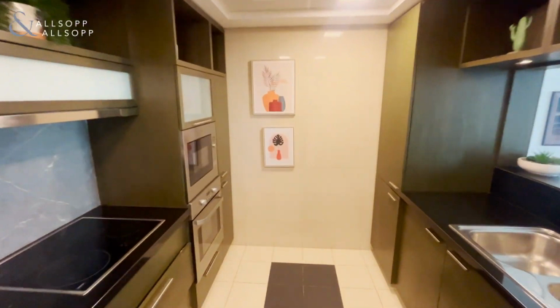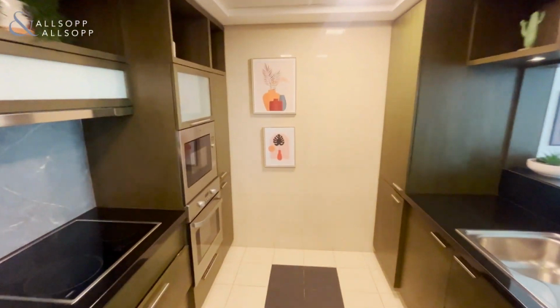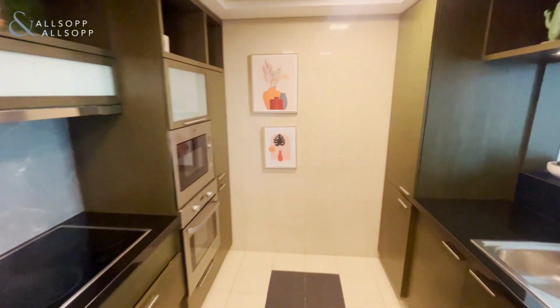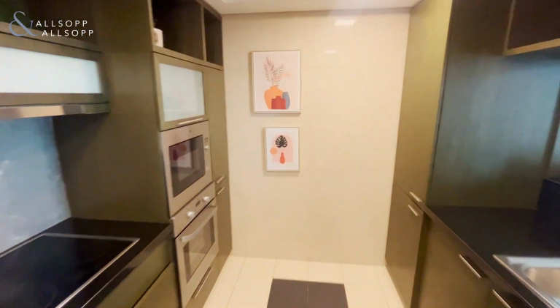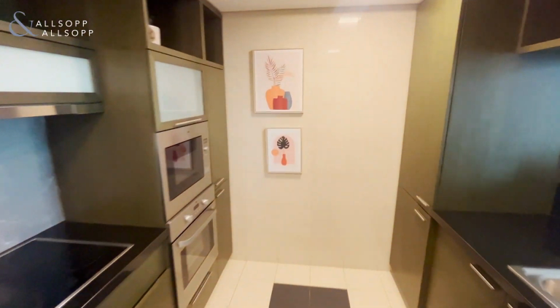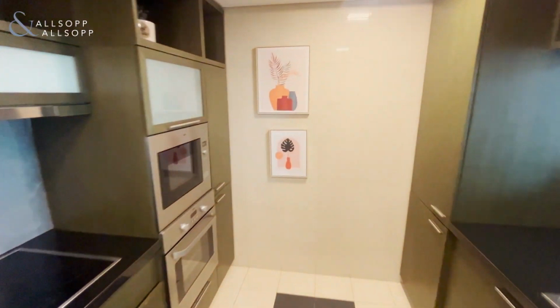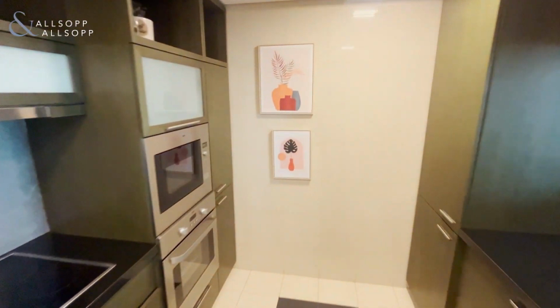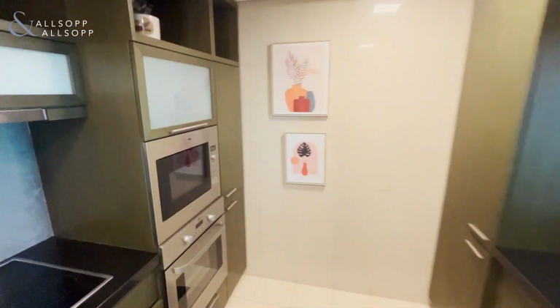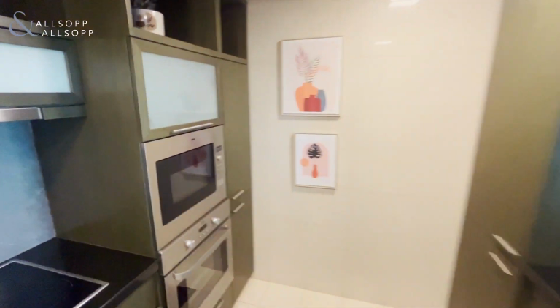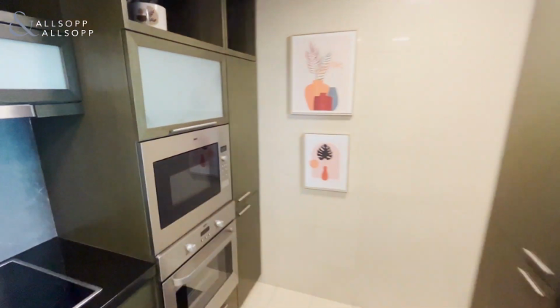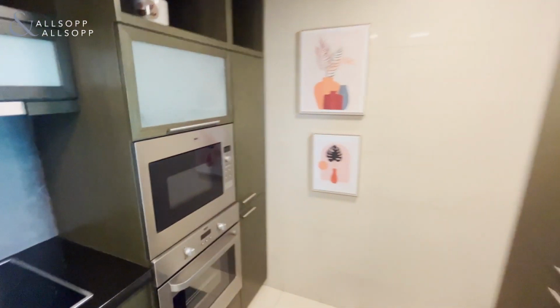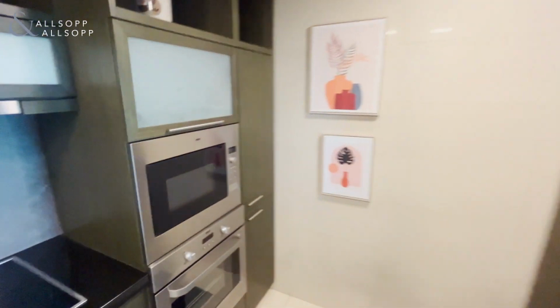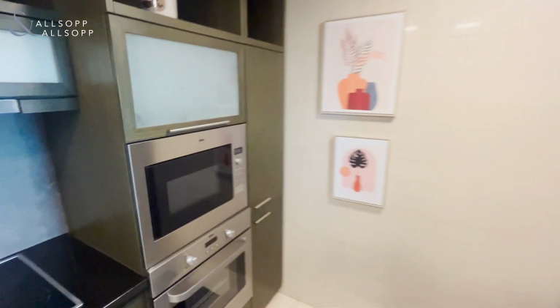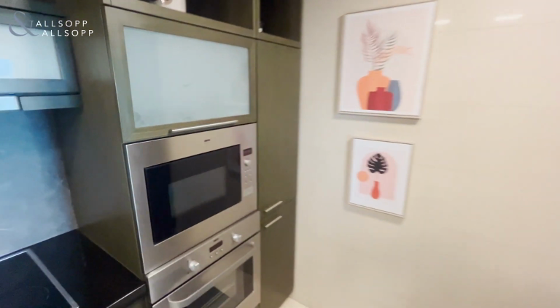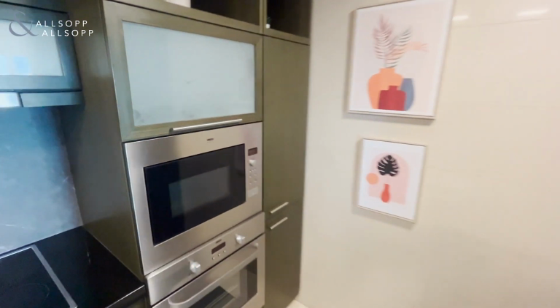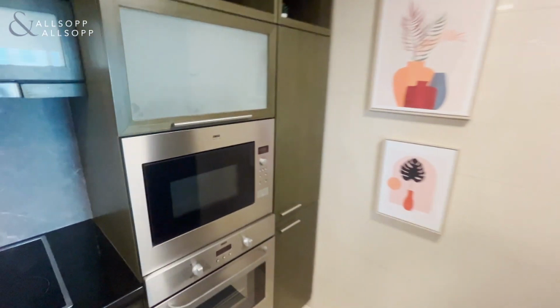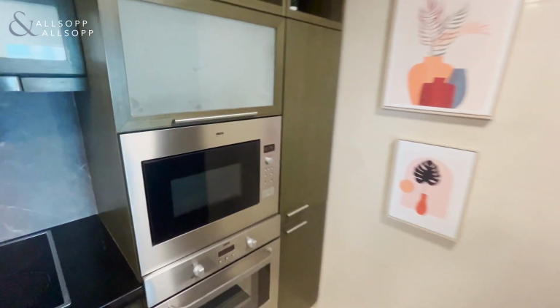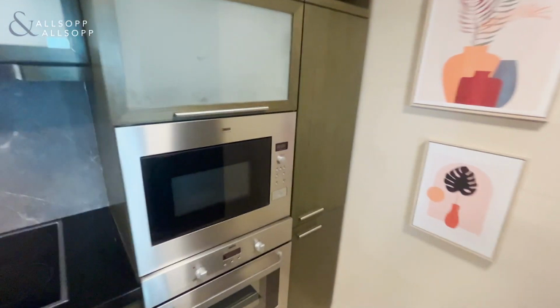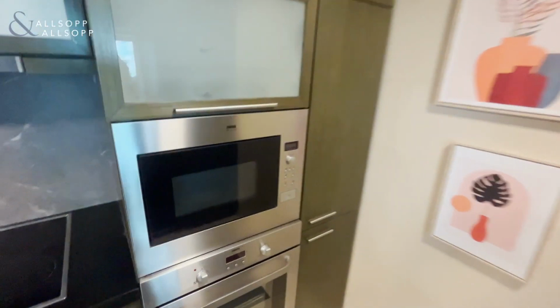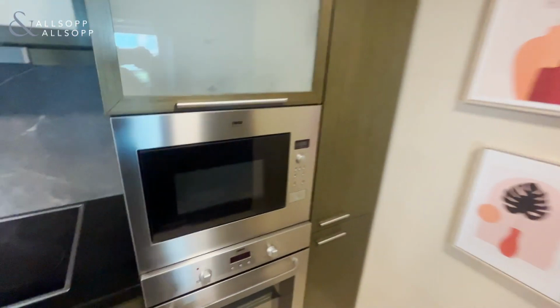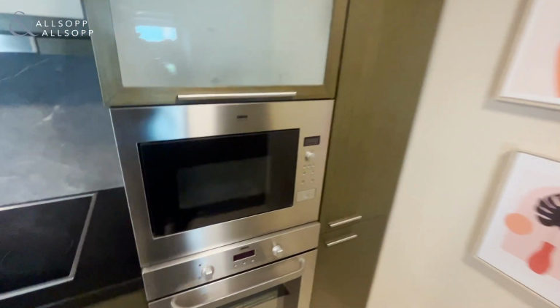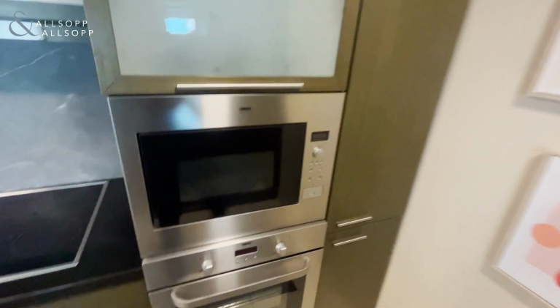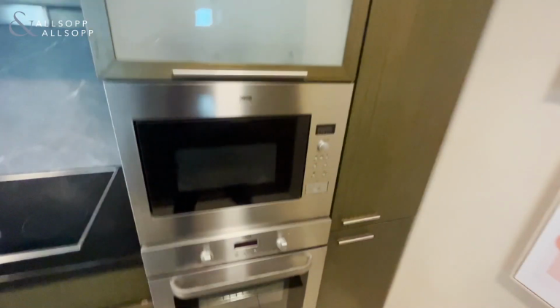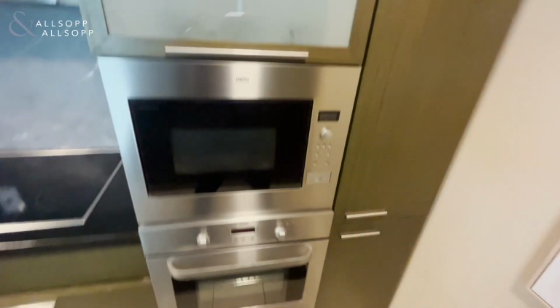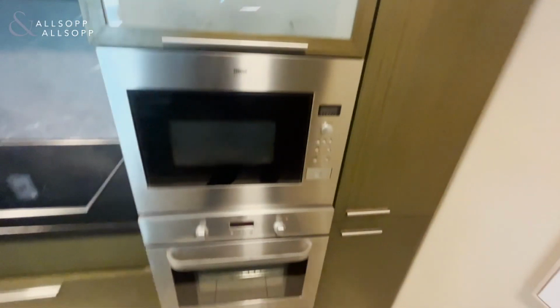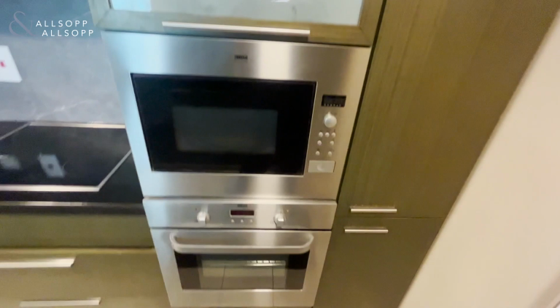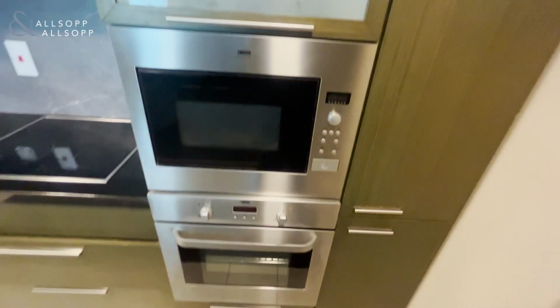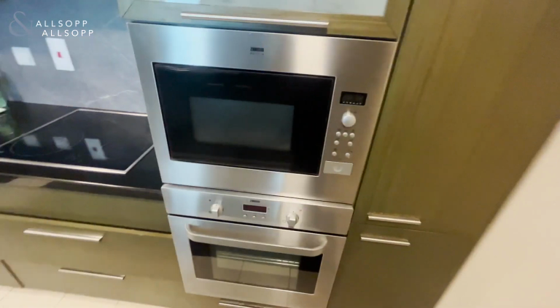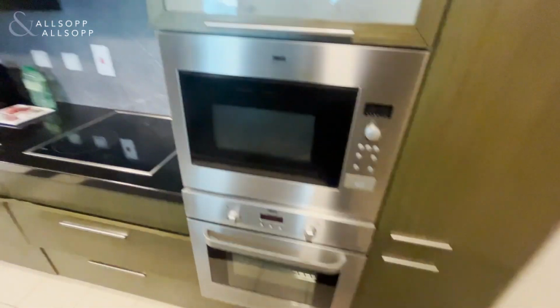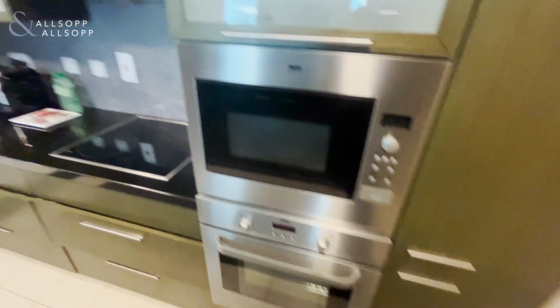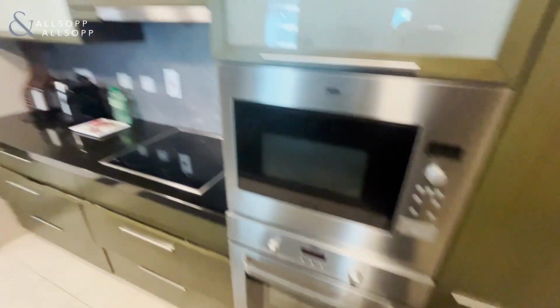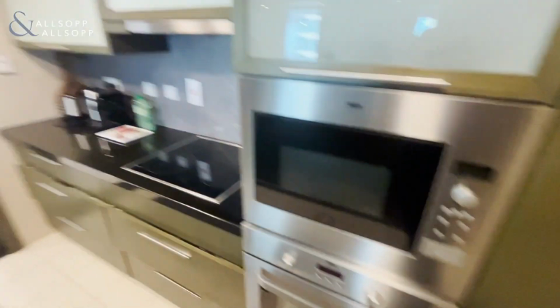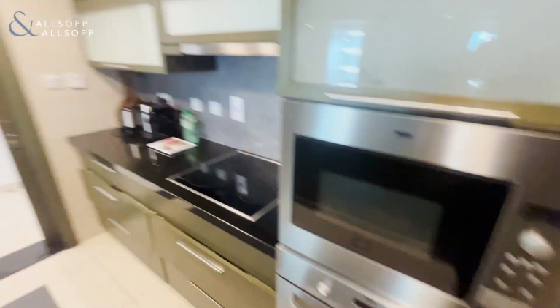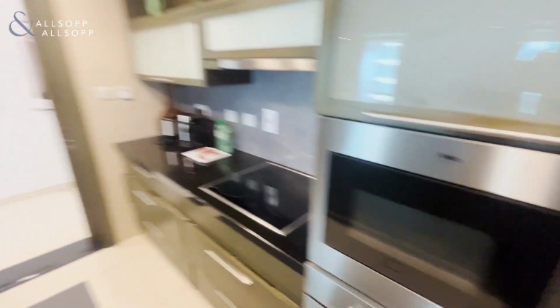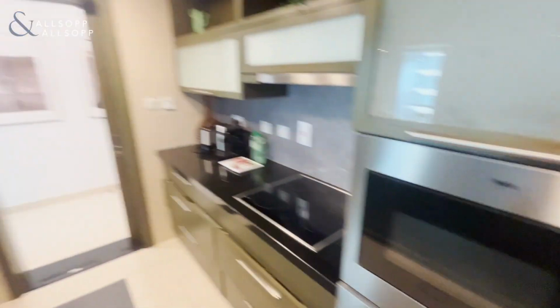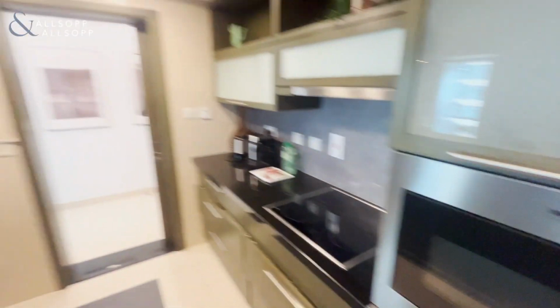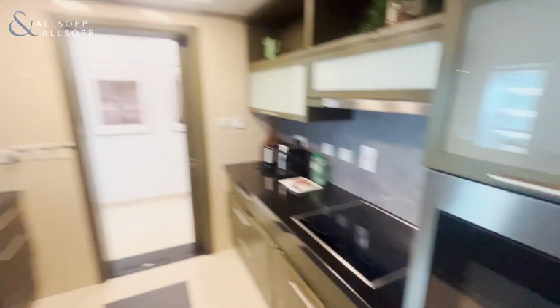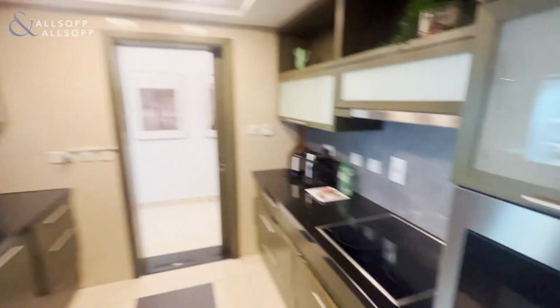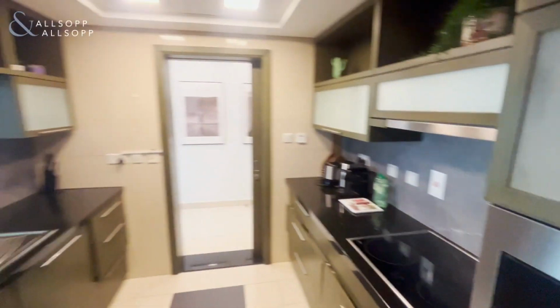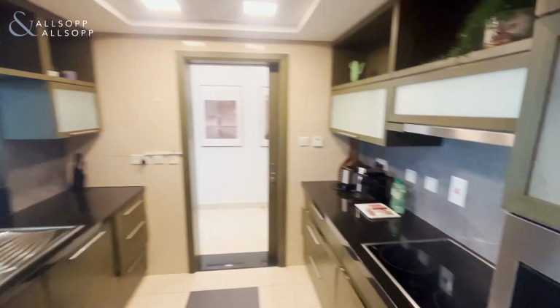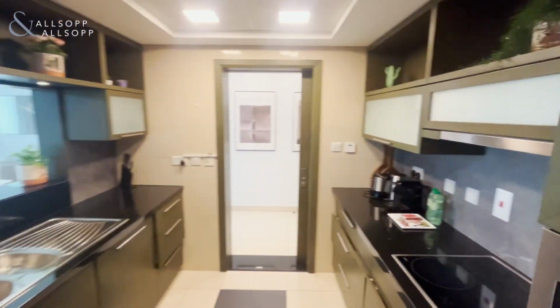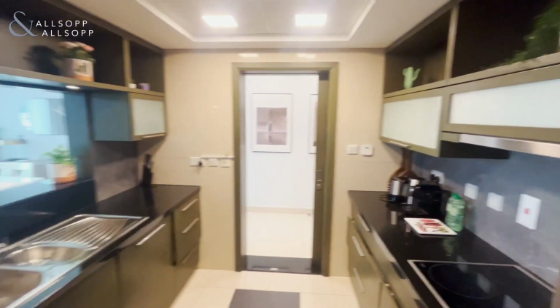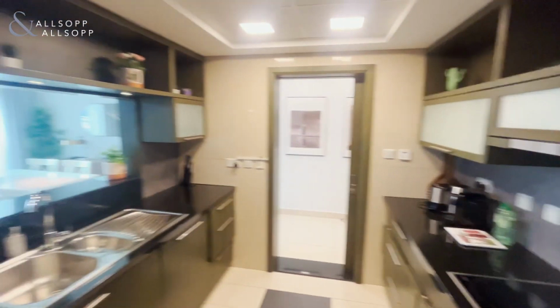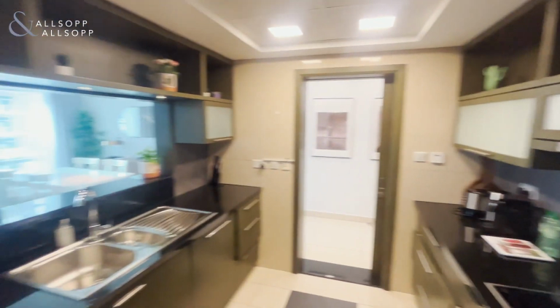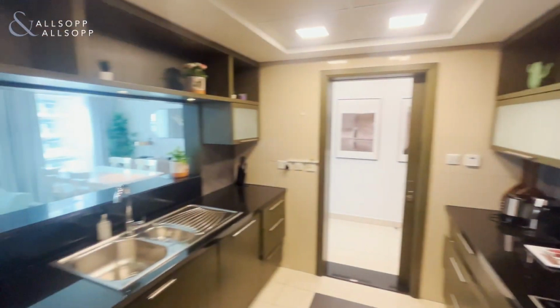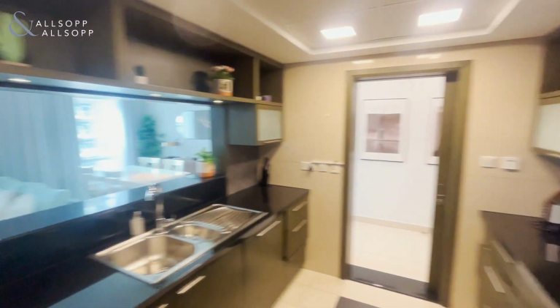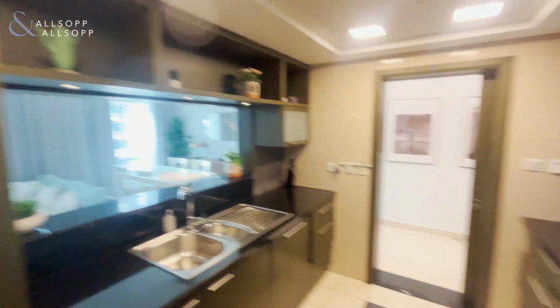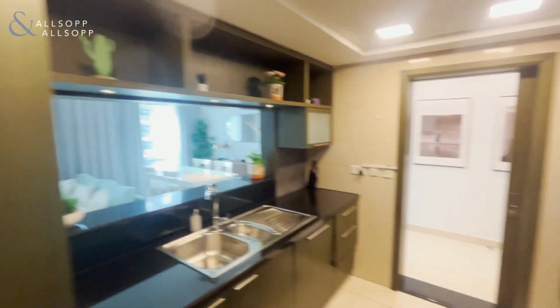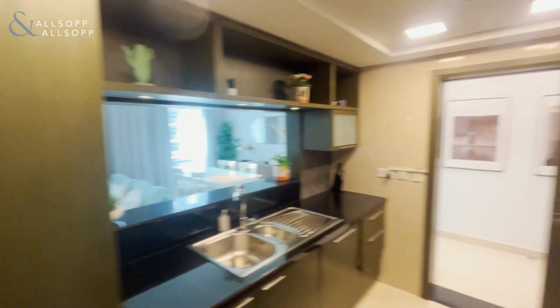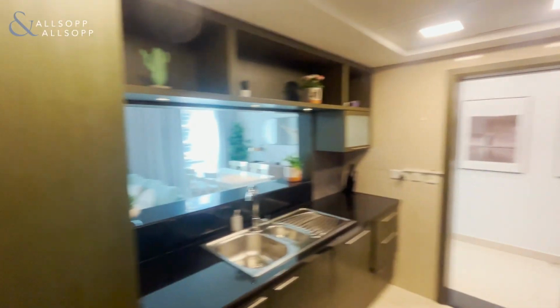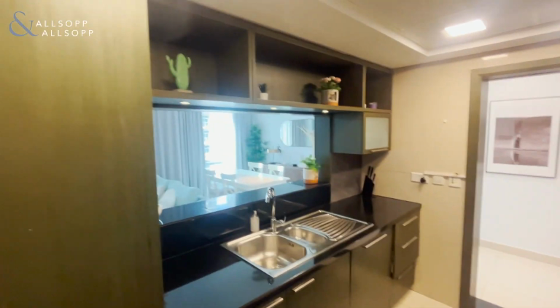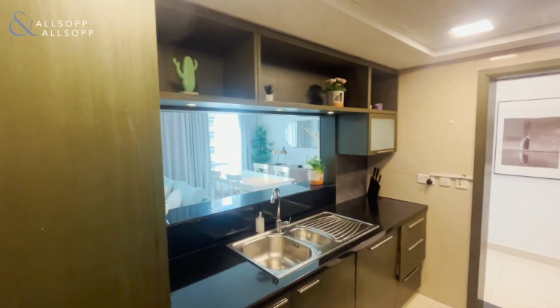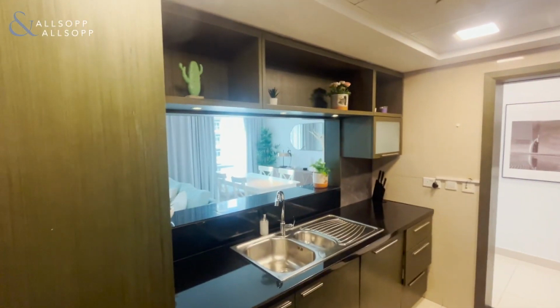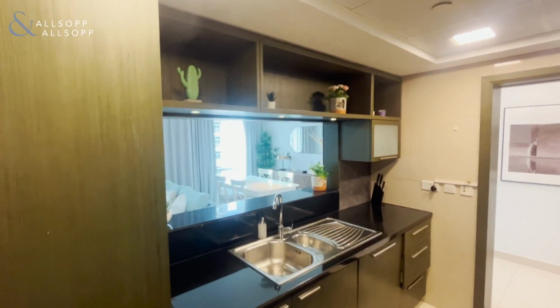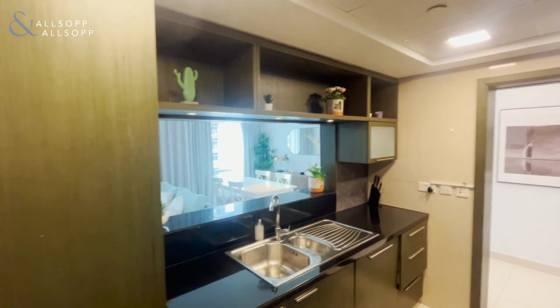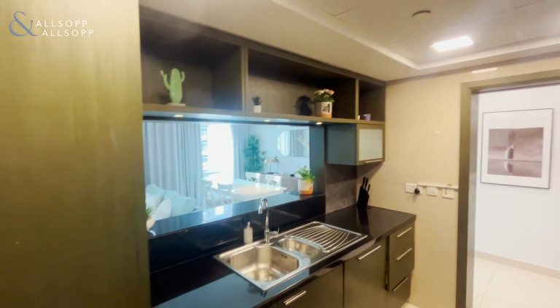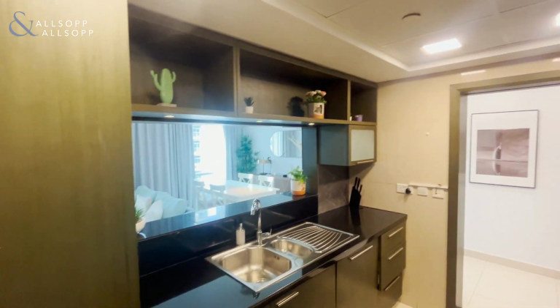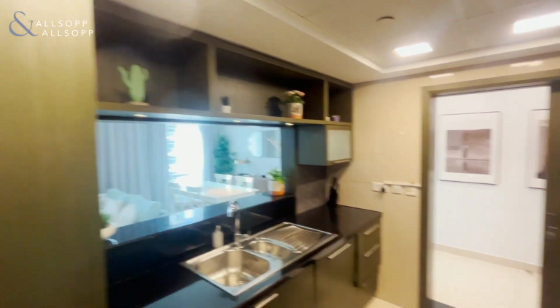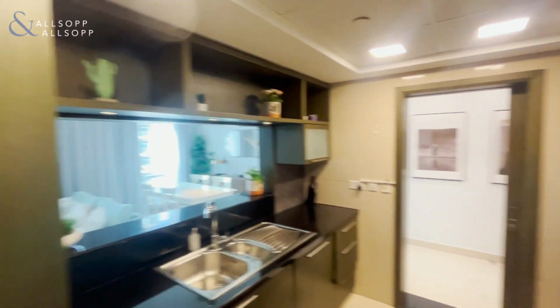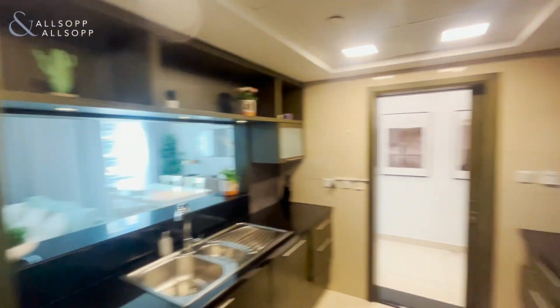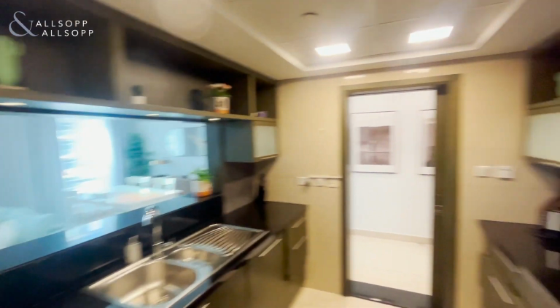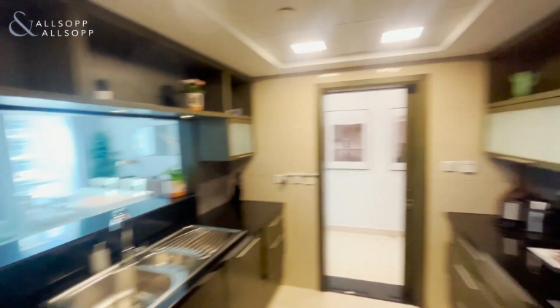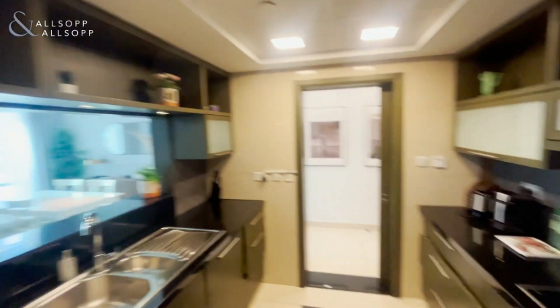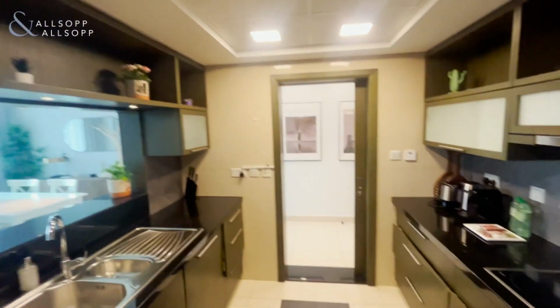As you can see, we've walked into the kitchen that has built-in appliances, a built-in fridge, and again a lot of storage space.